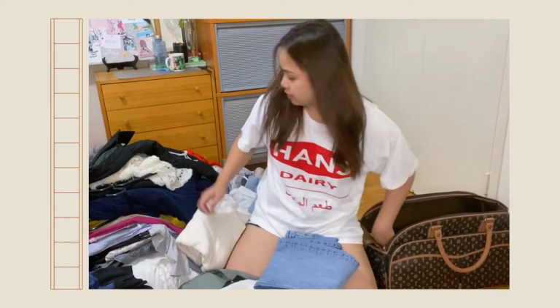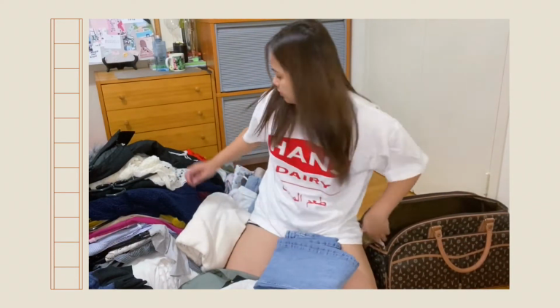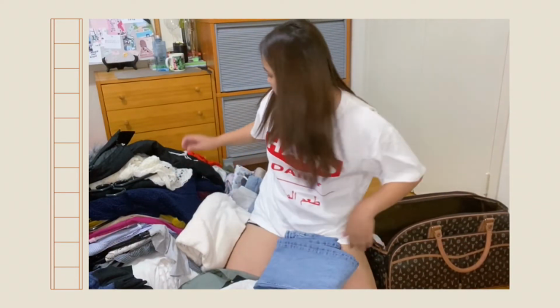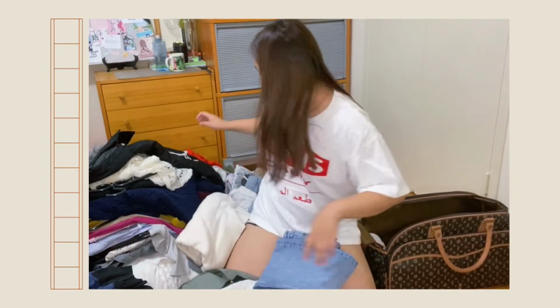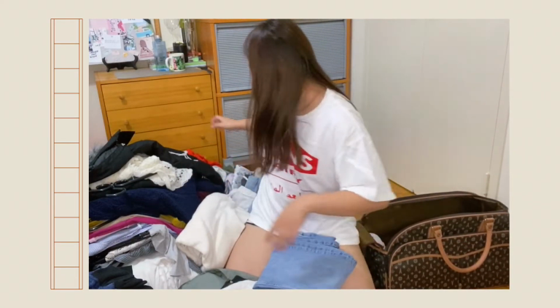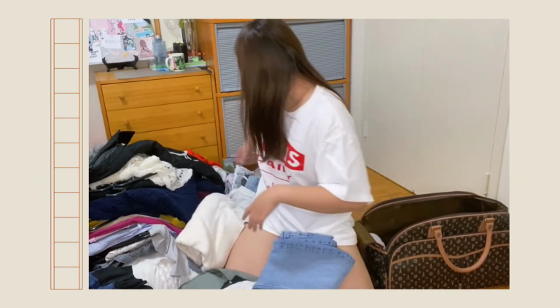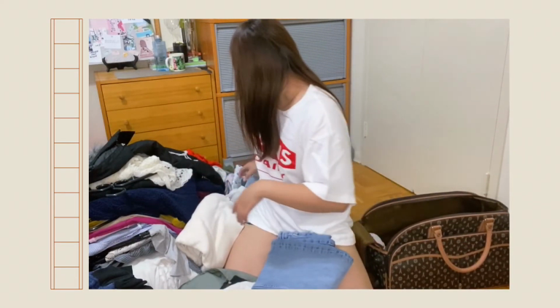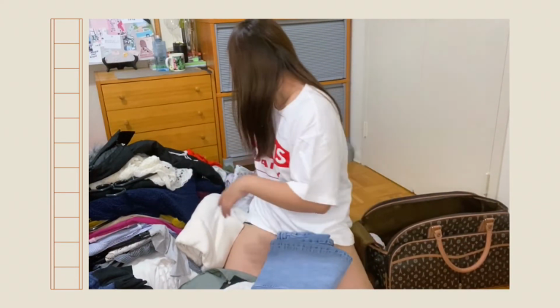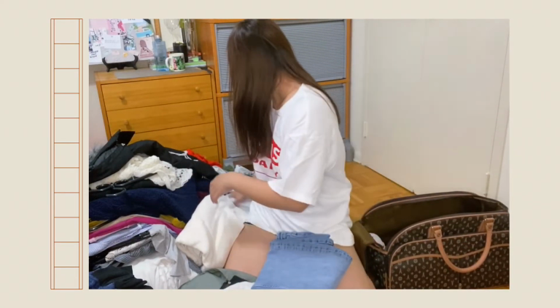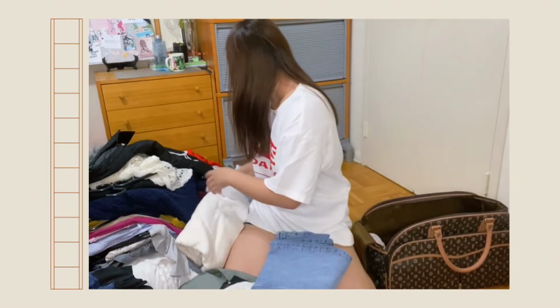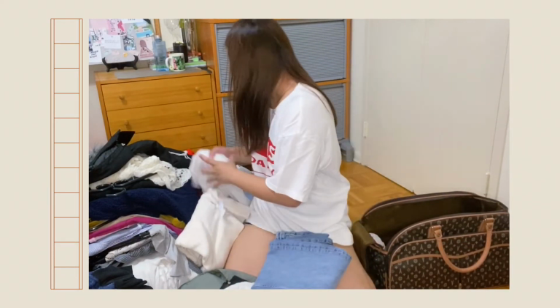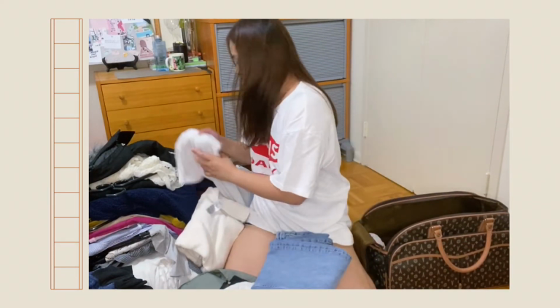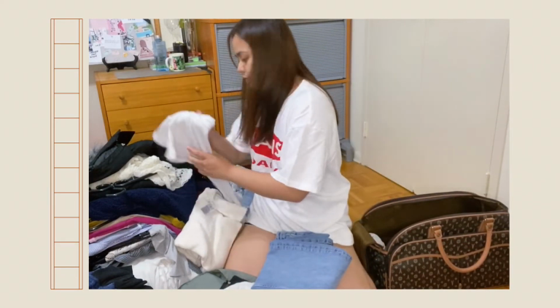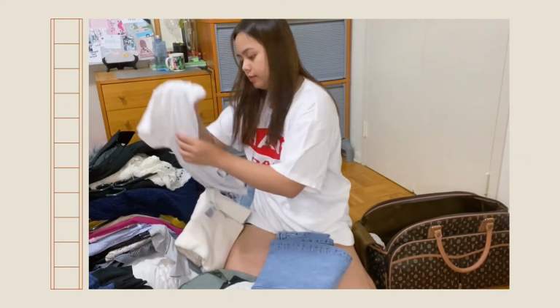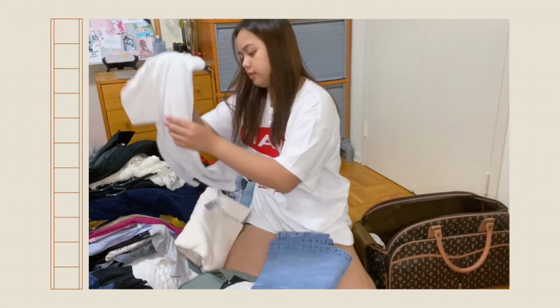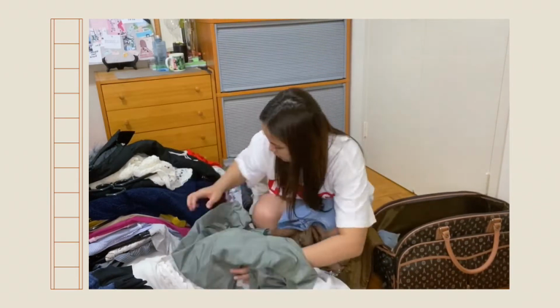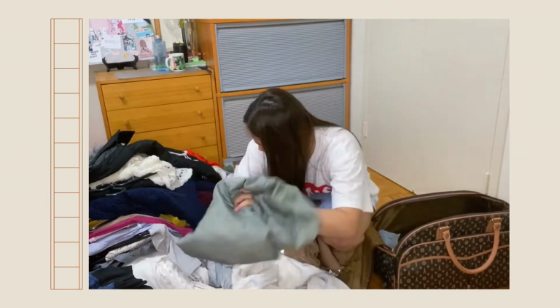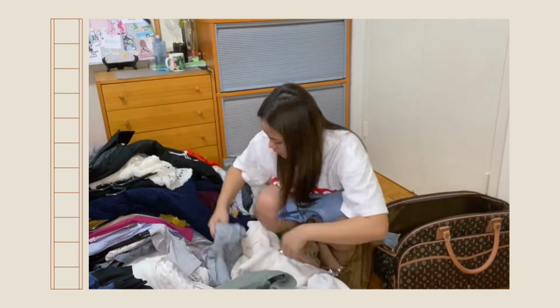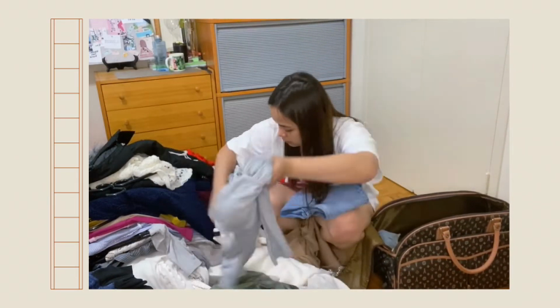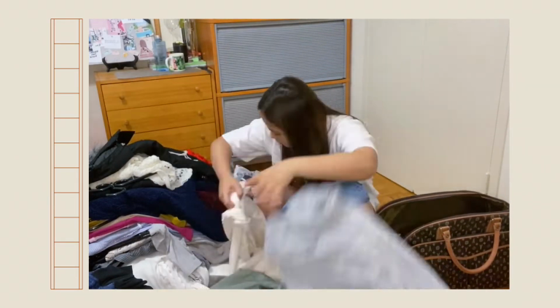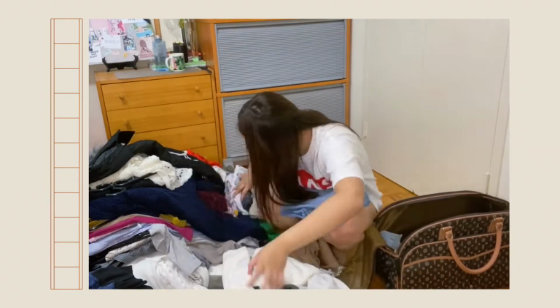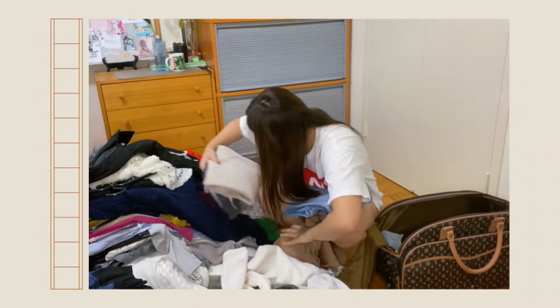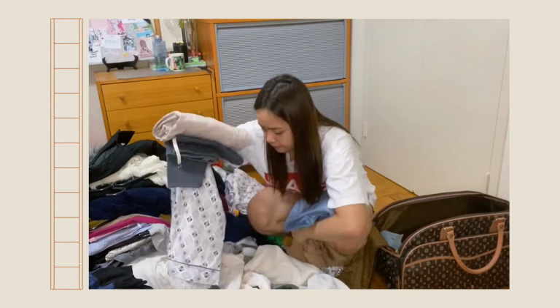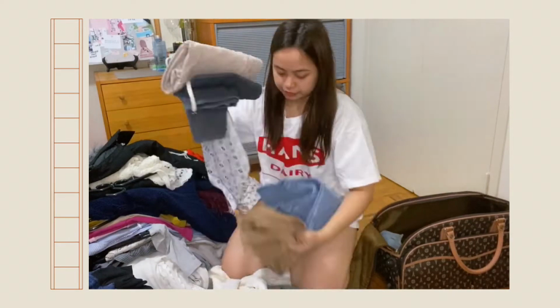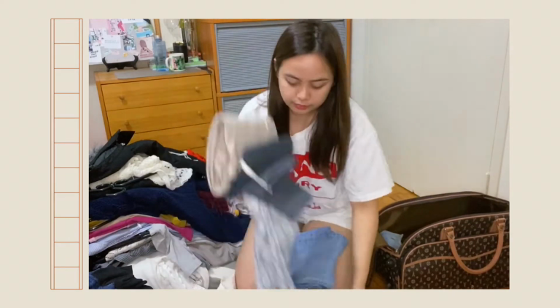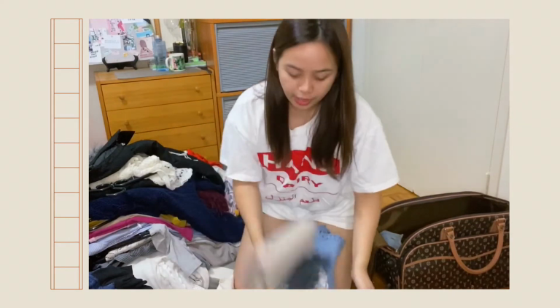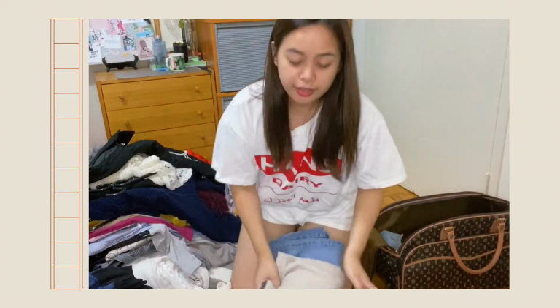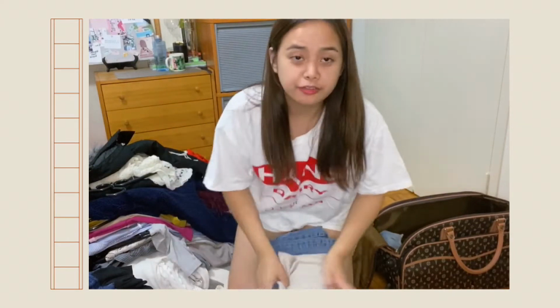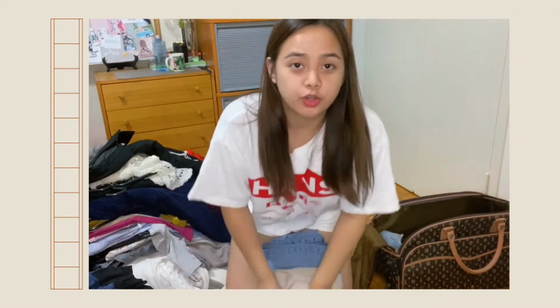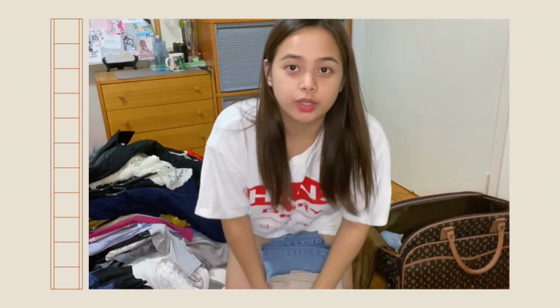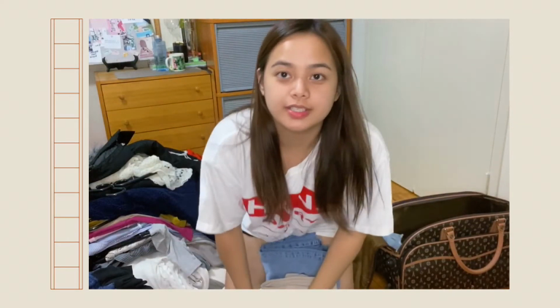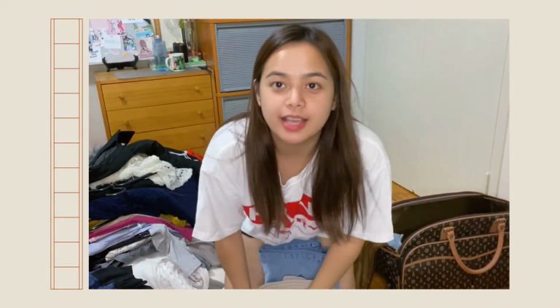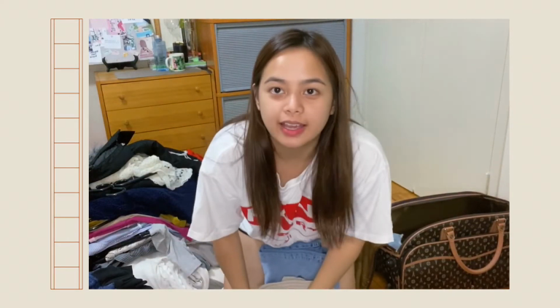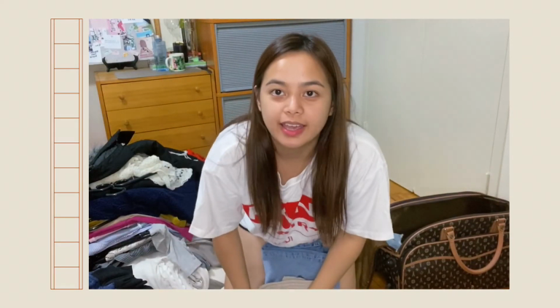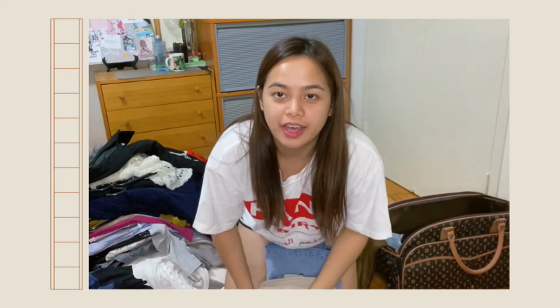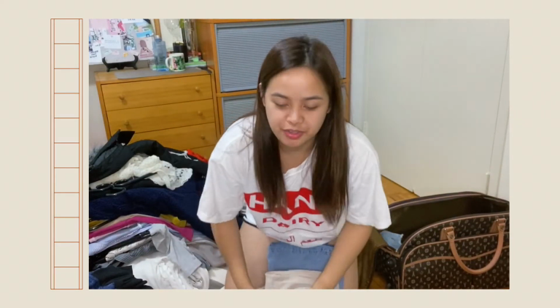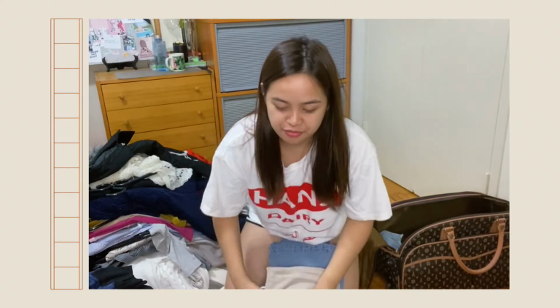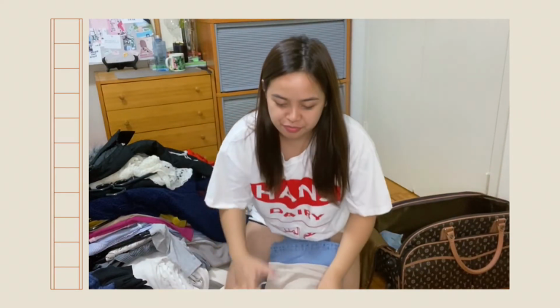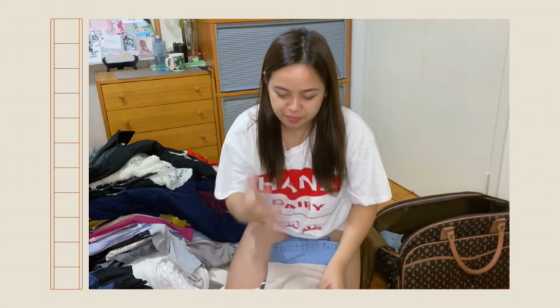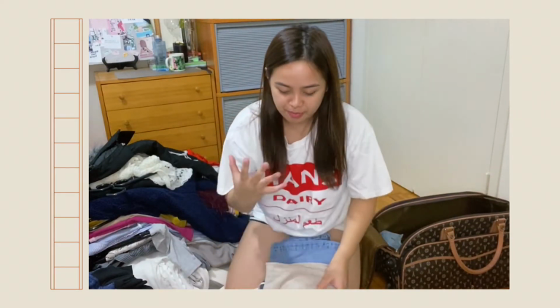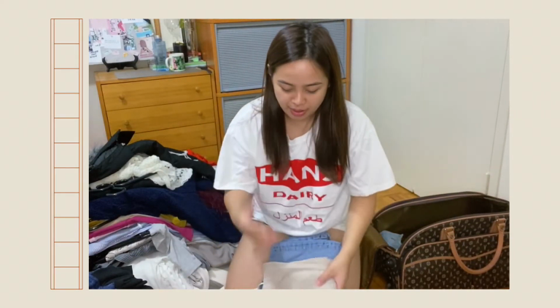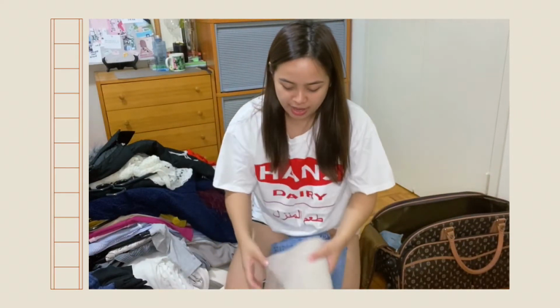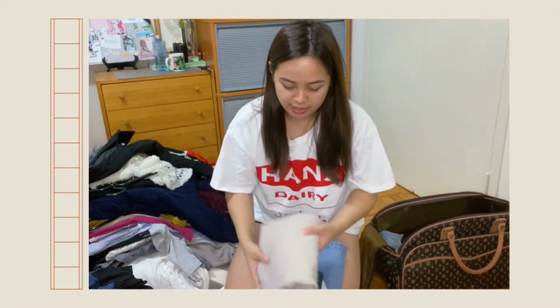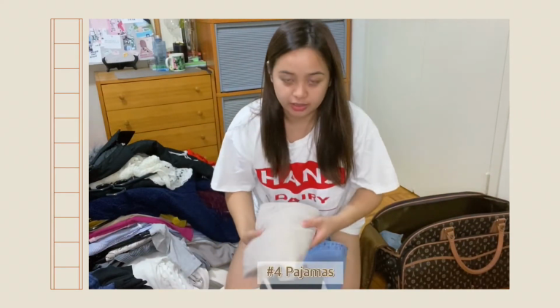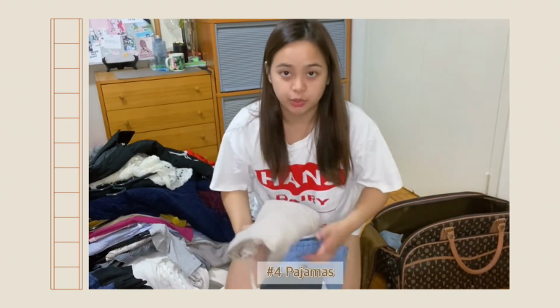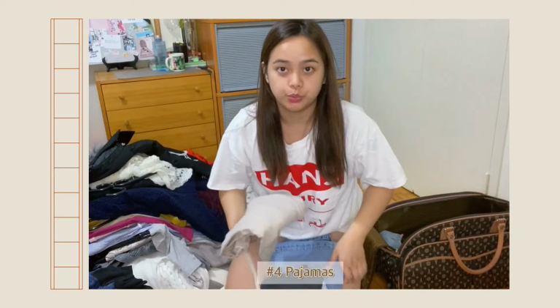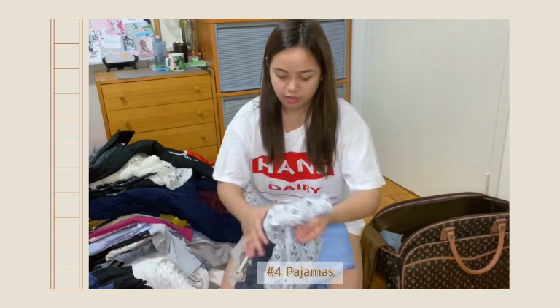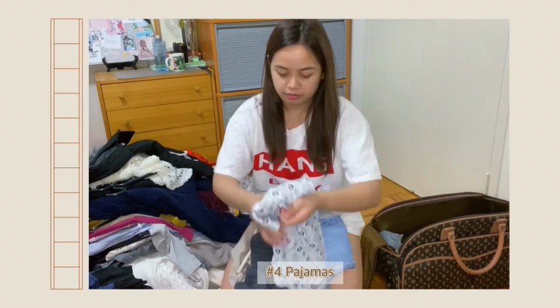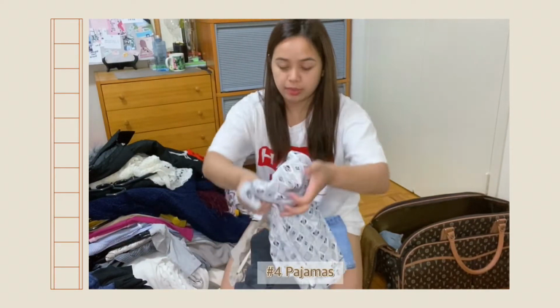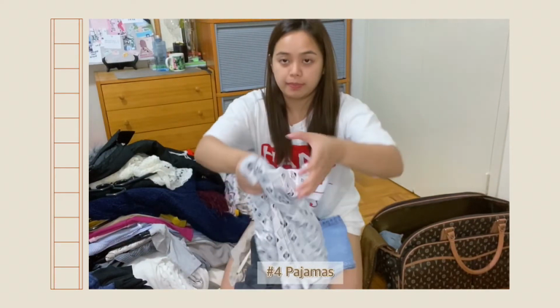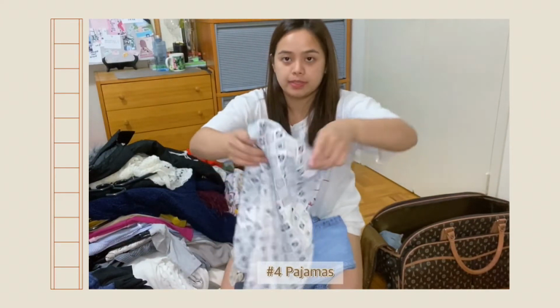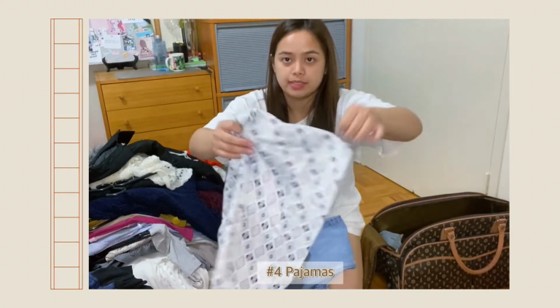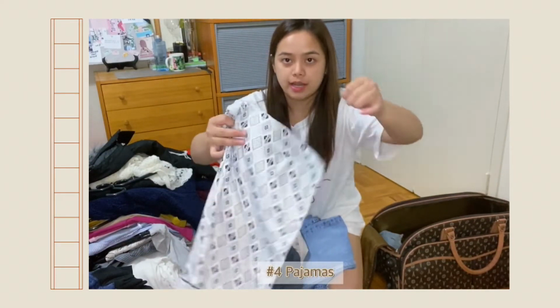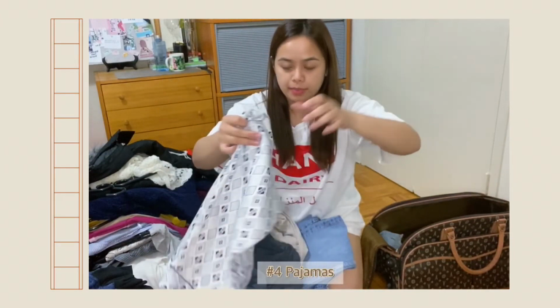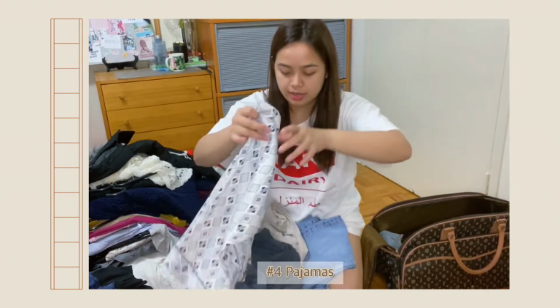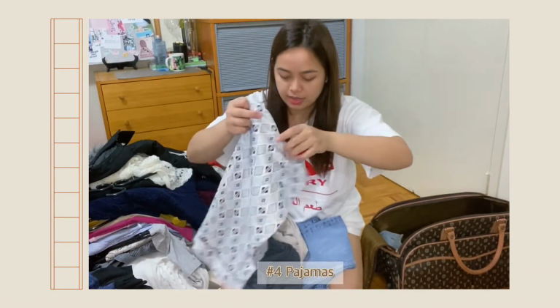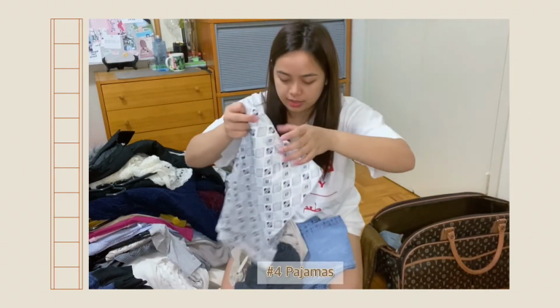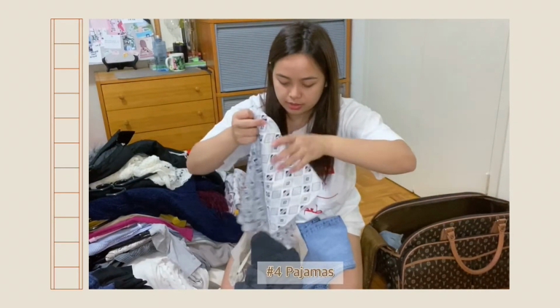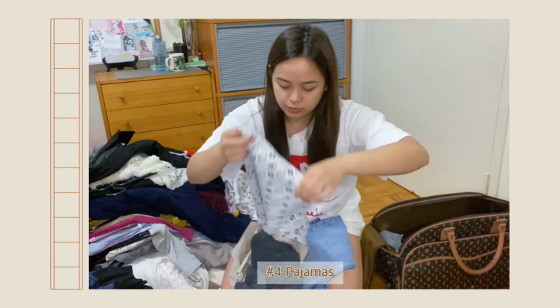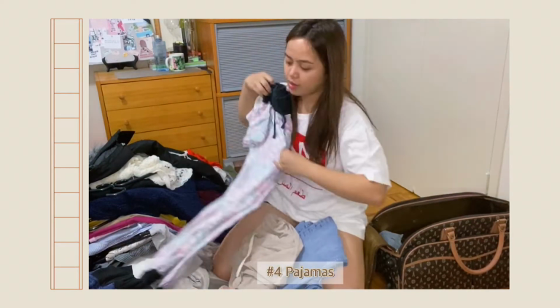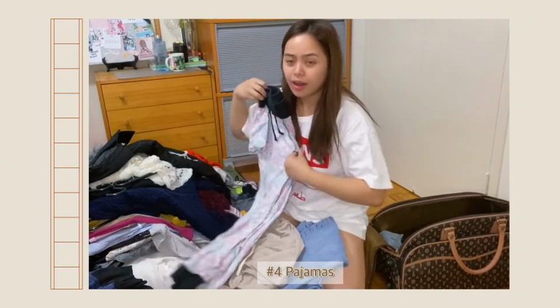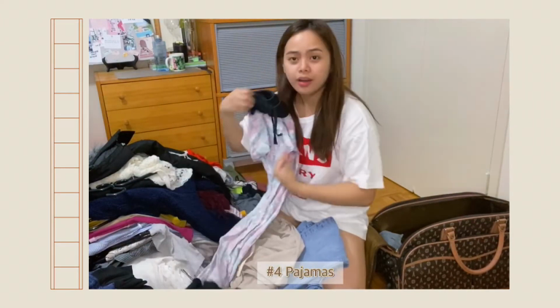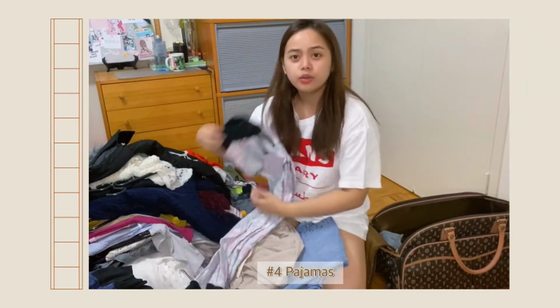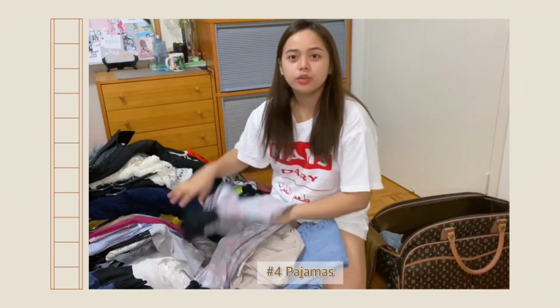Next year I'm going to take it back out again. And of course I have my home clothes — I have my pajamas.